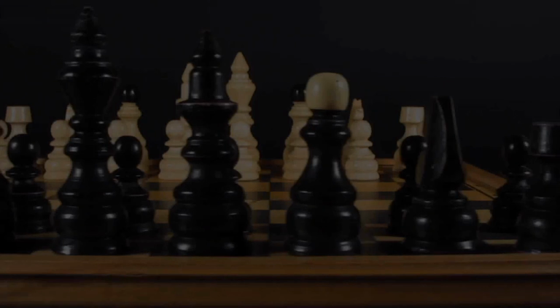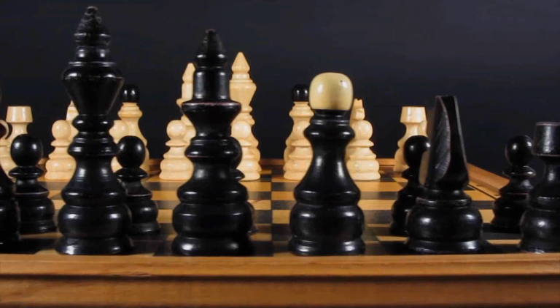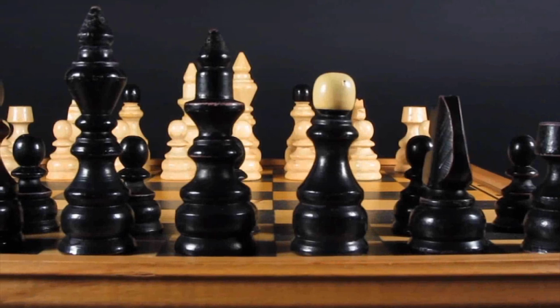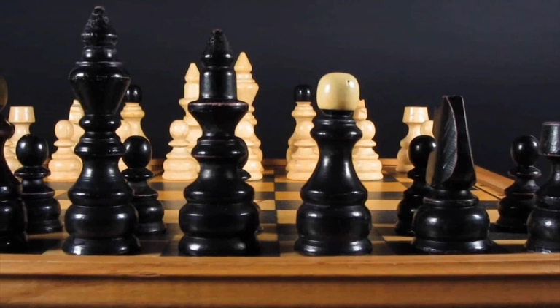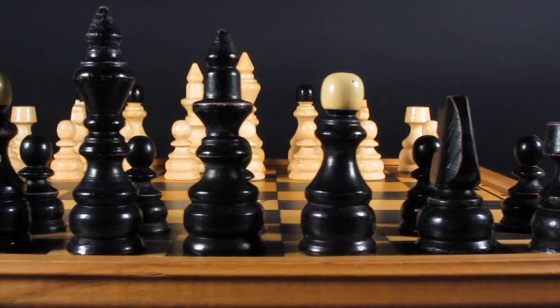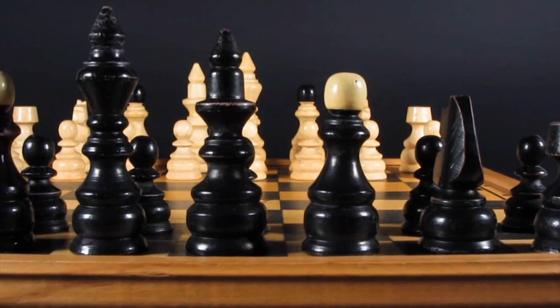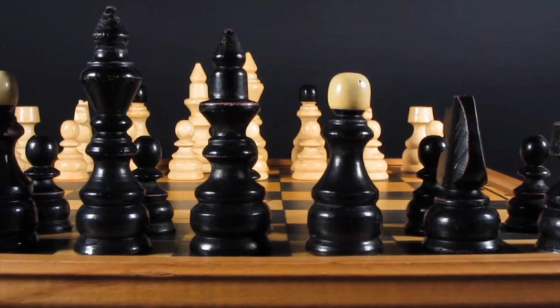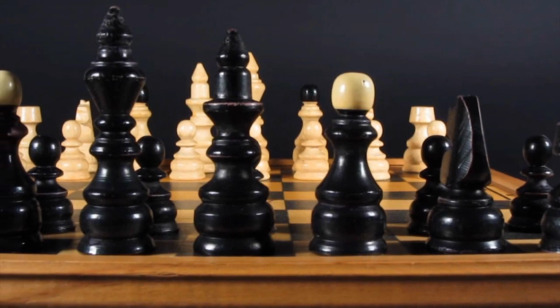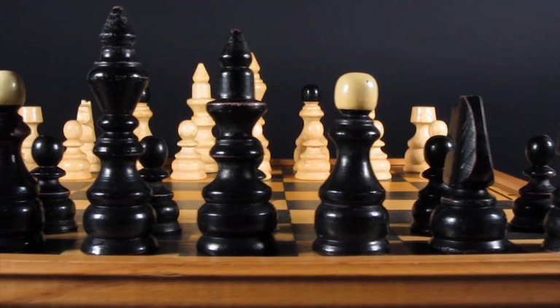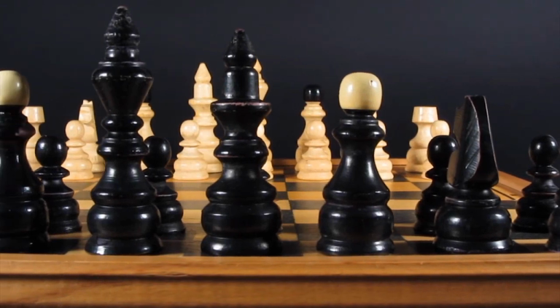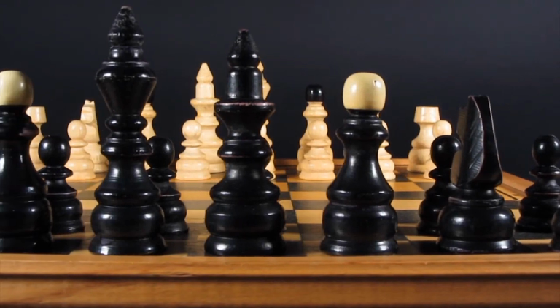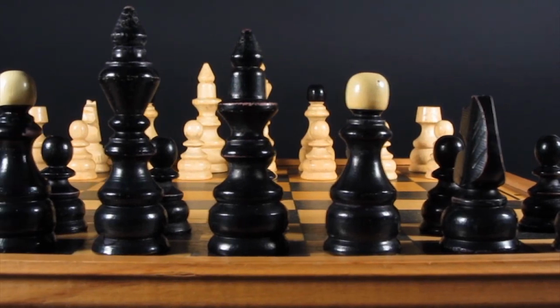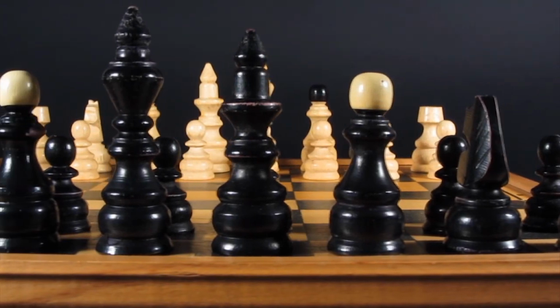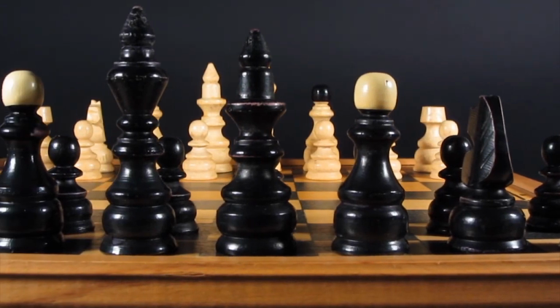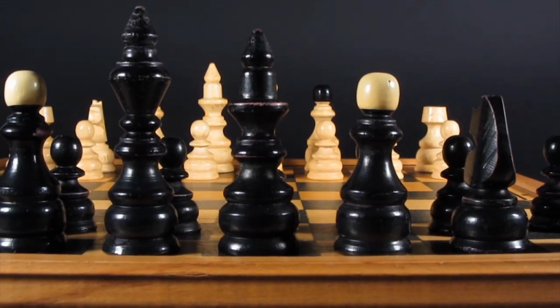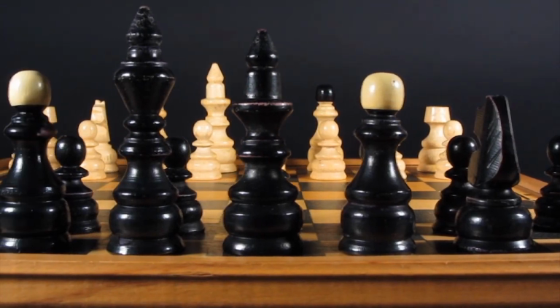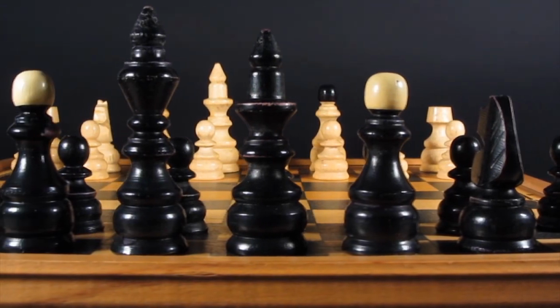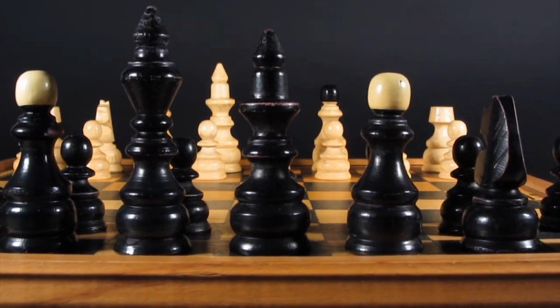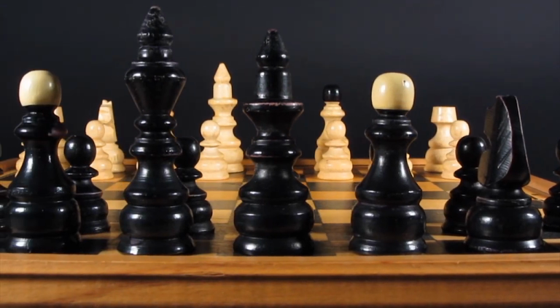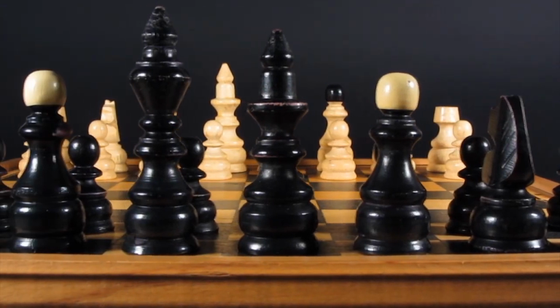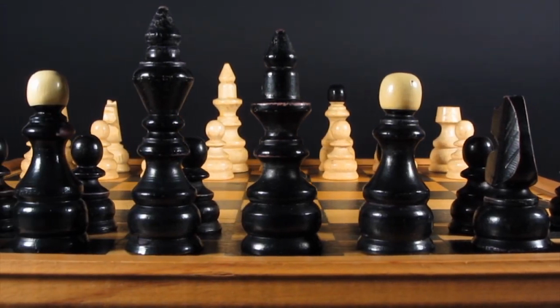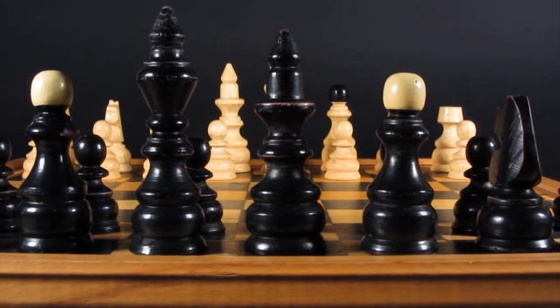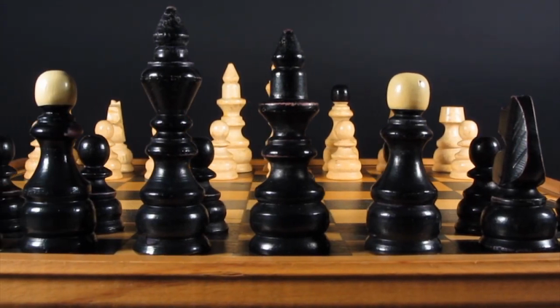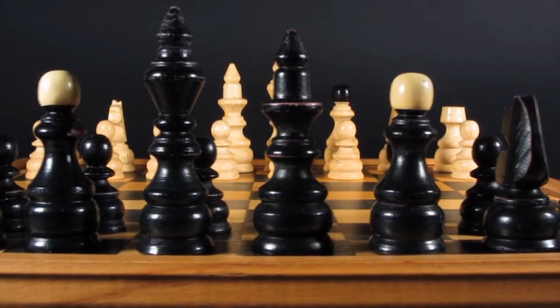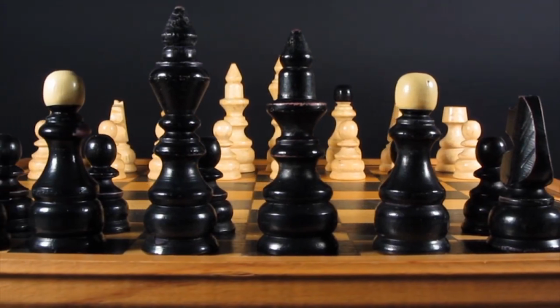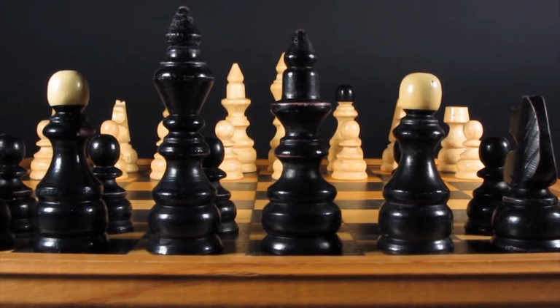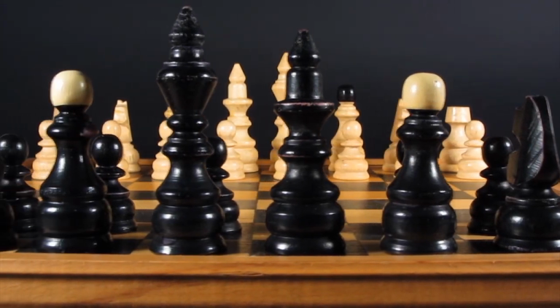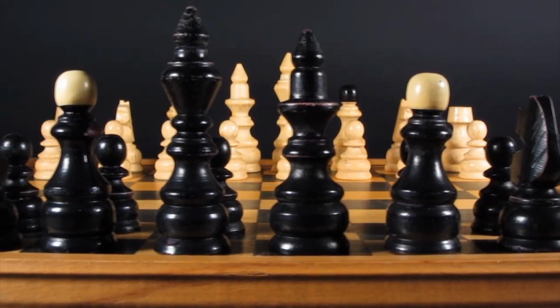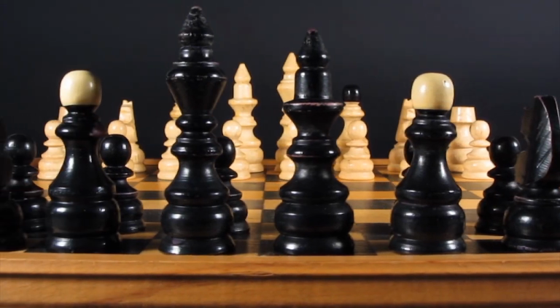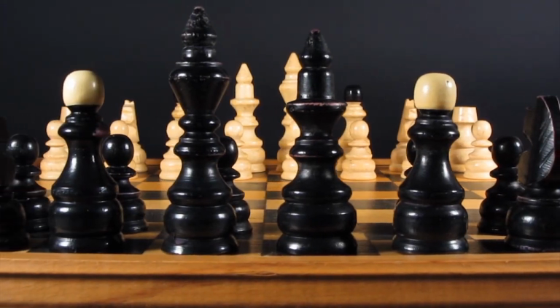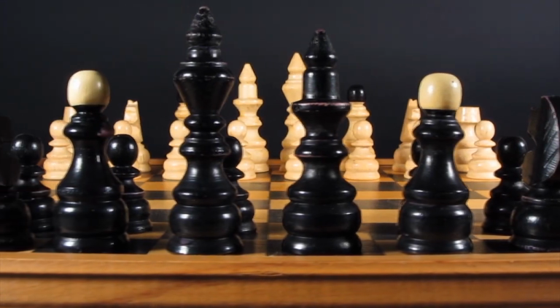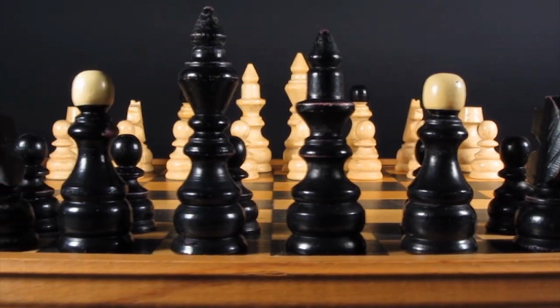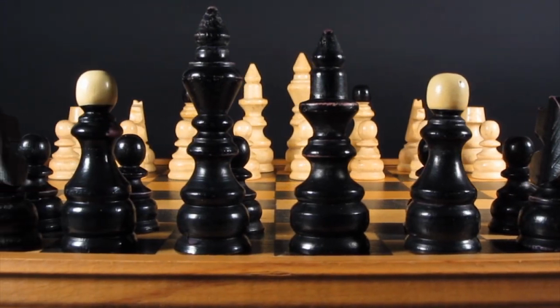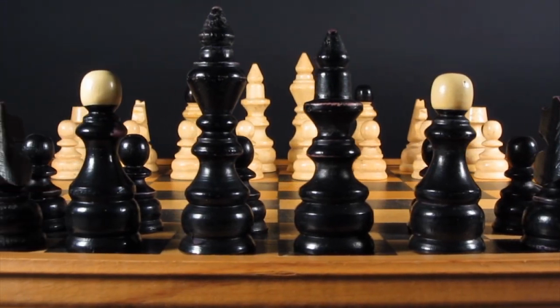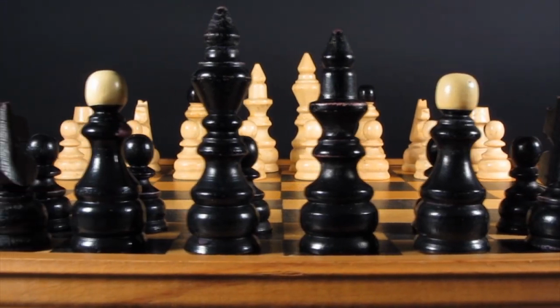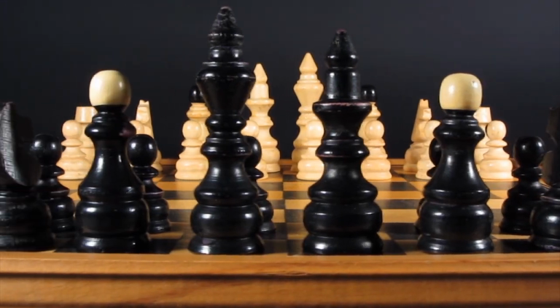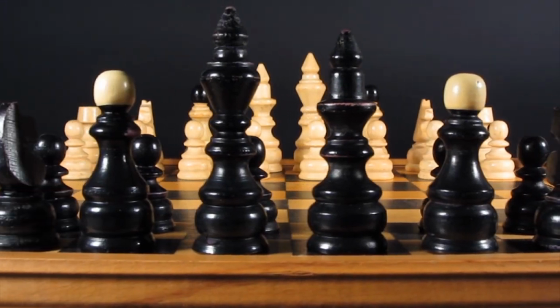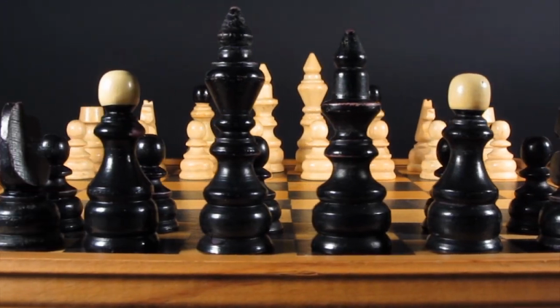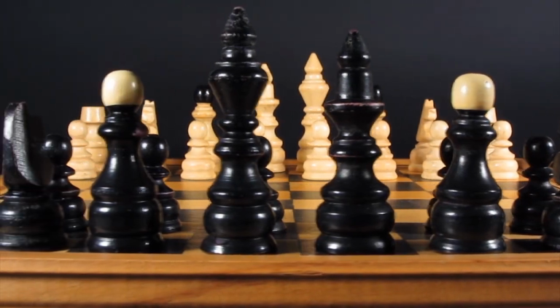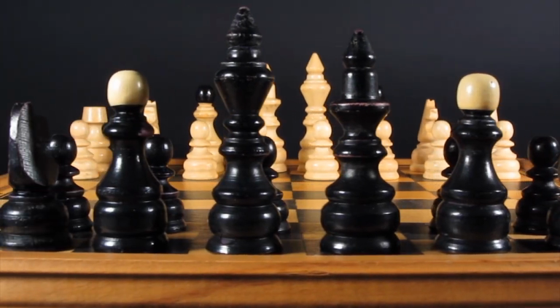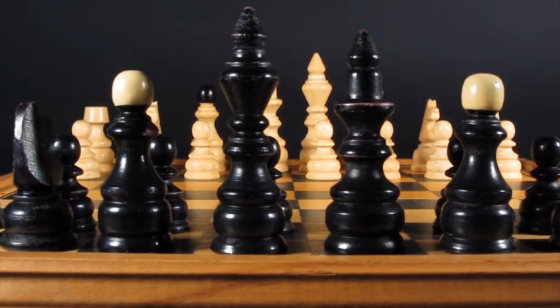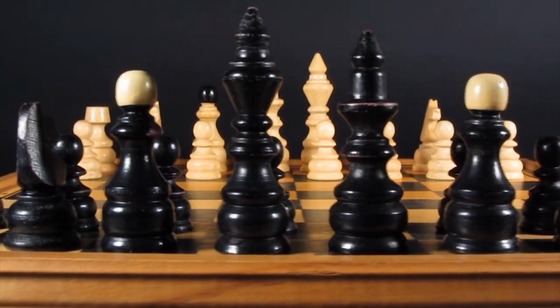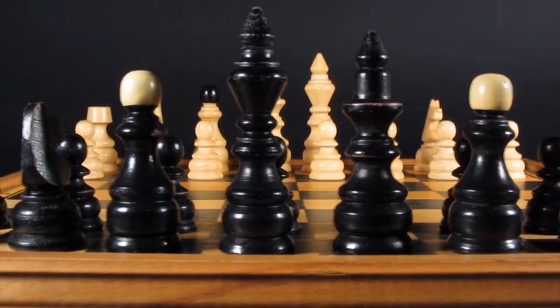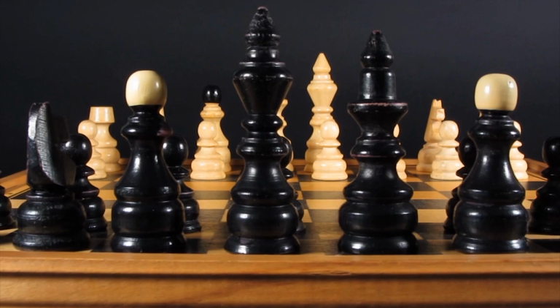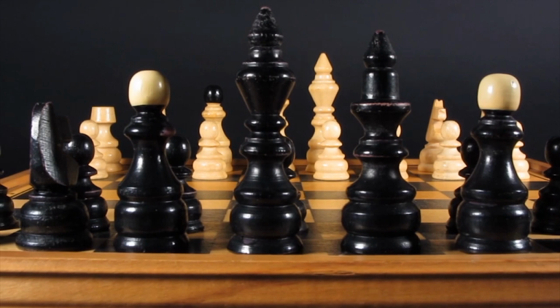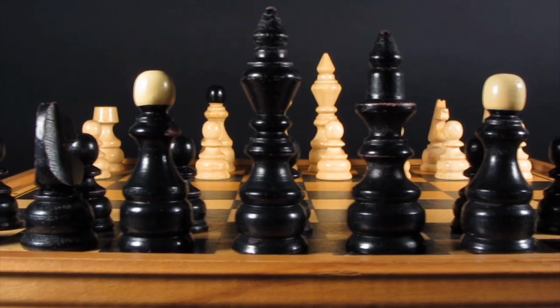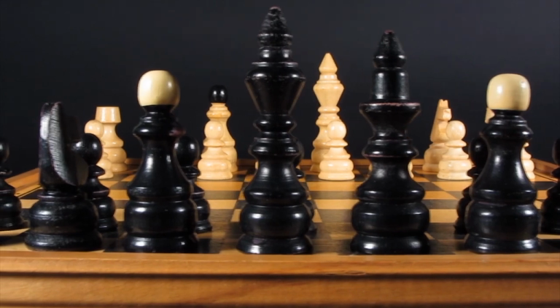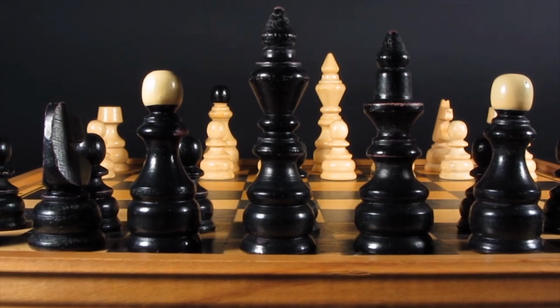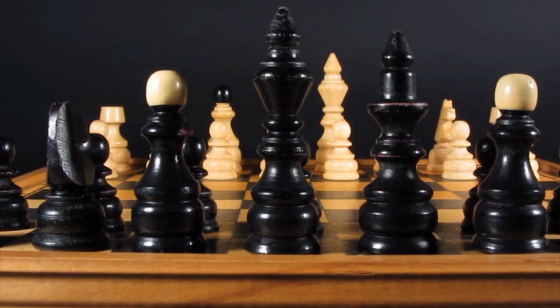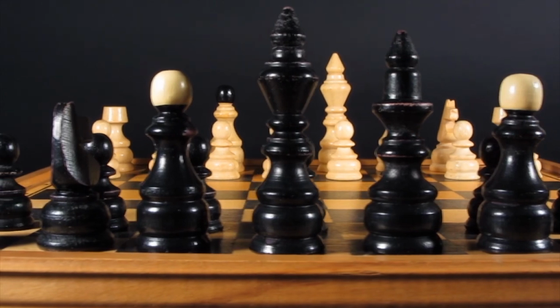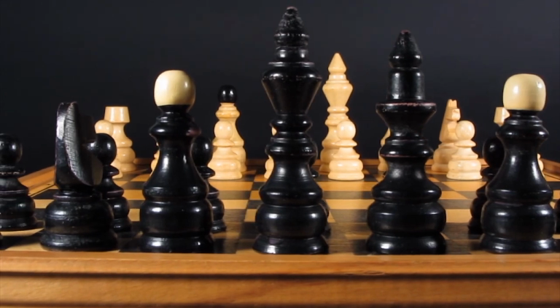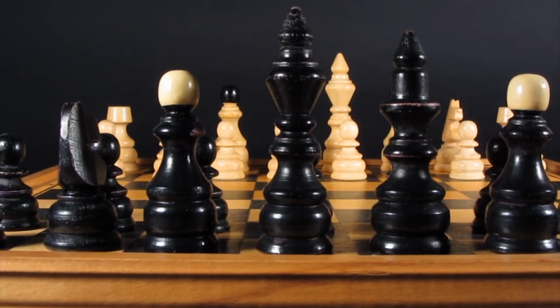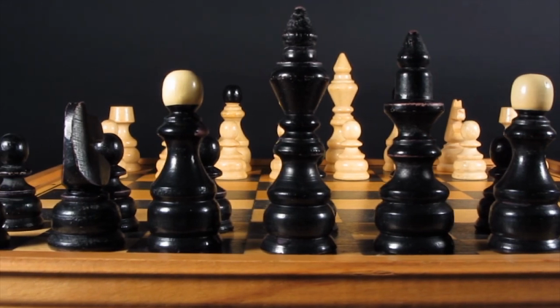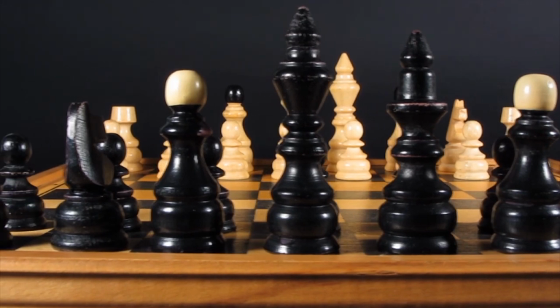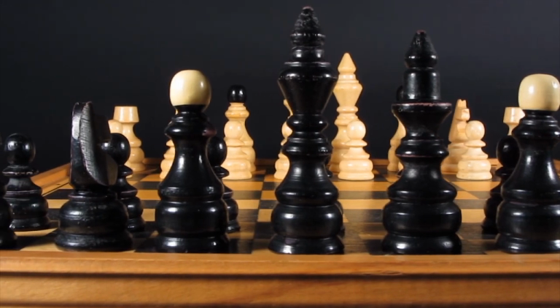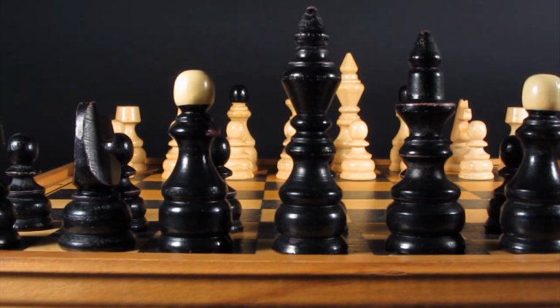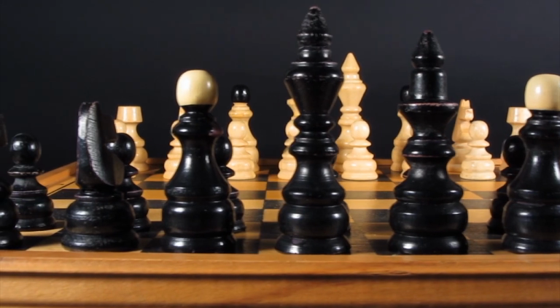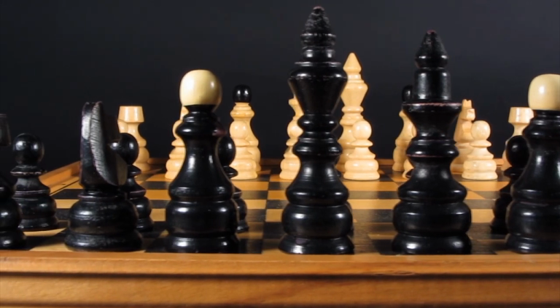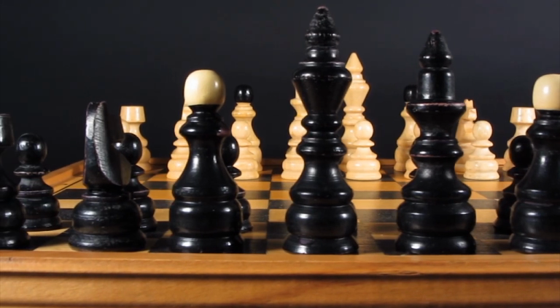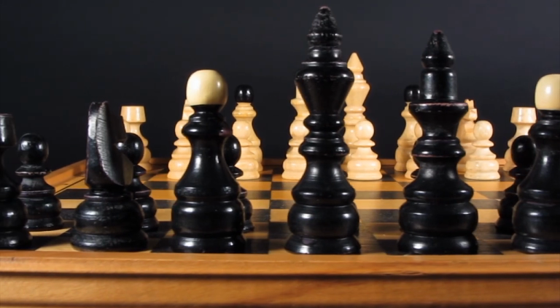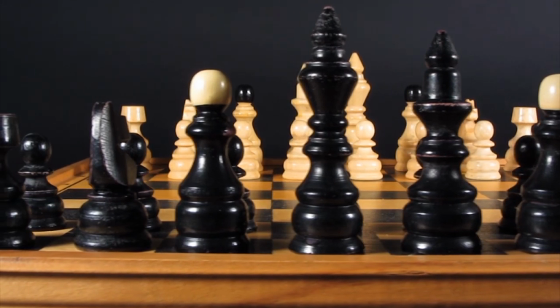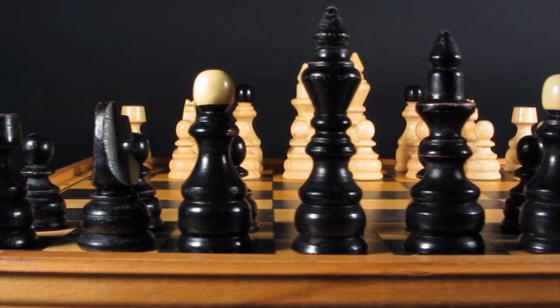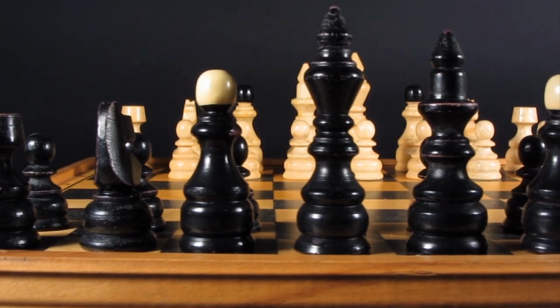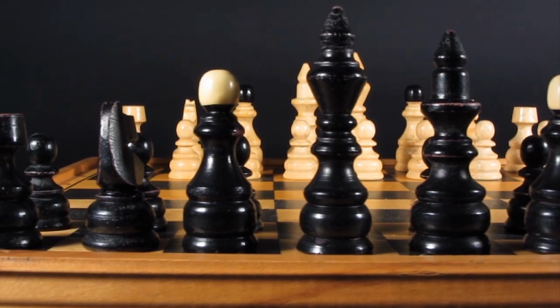A tracking or dolly shot can add a professional look to your videos, and I'm going to show you how to achieve that look for about five bucks.